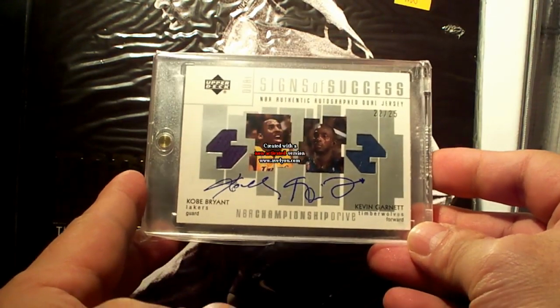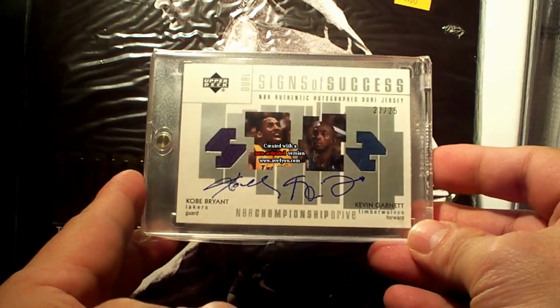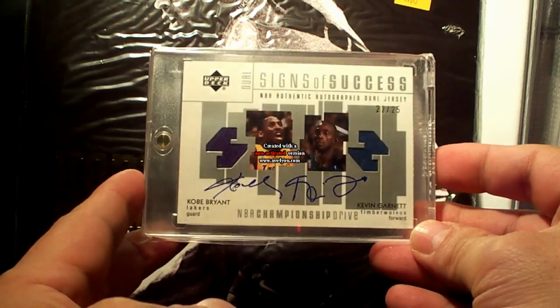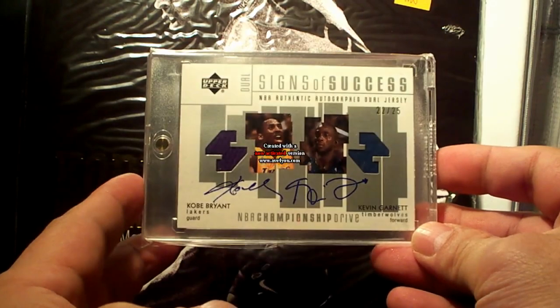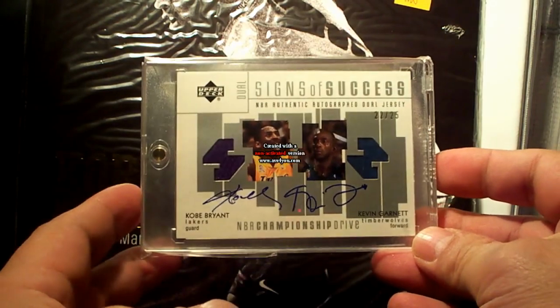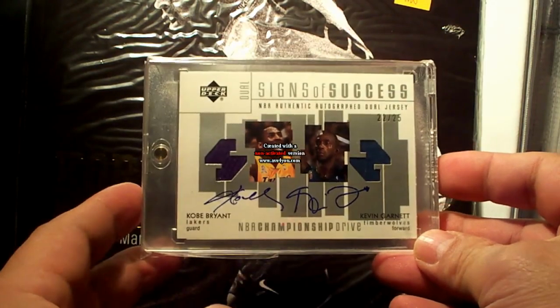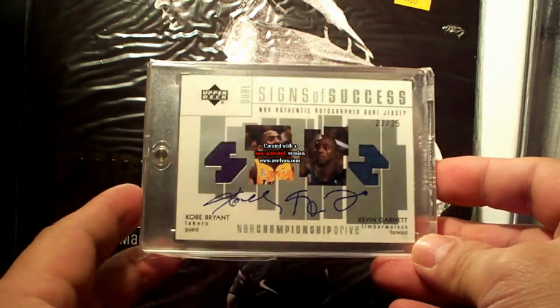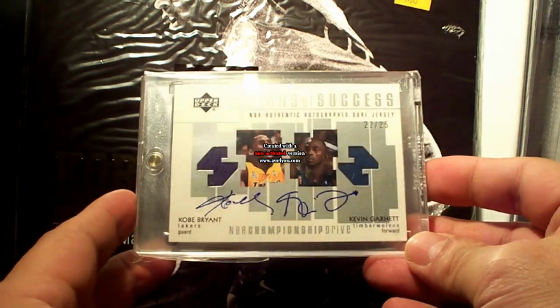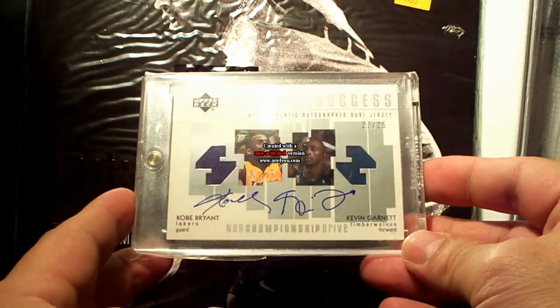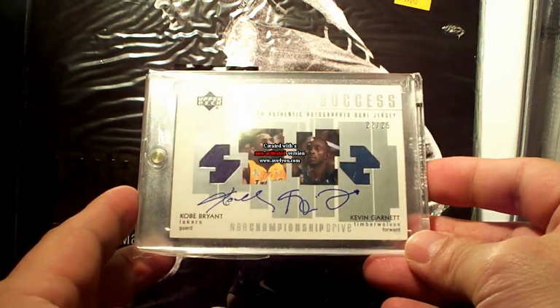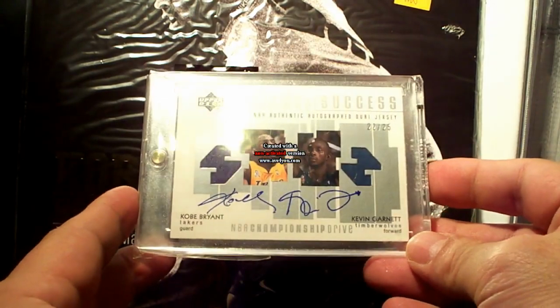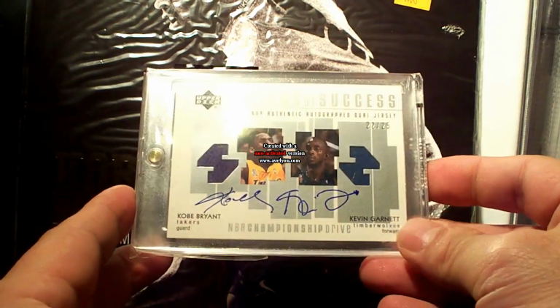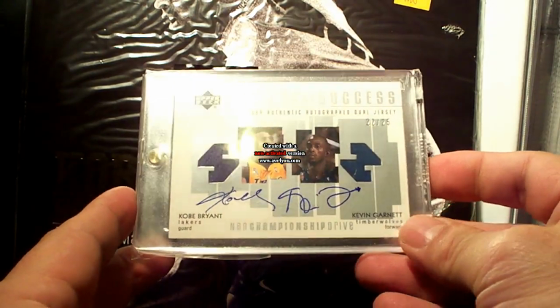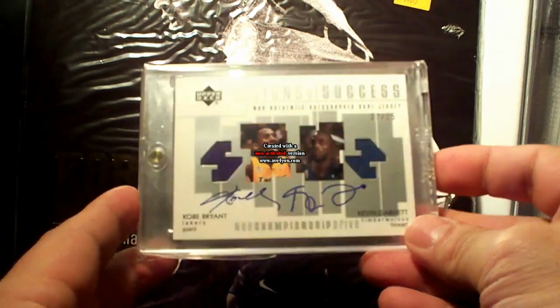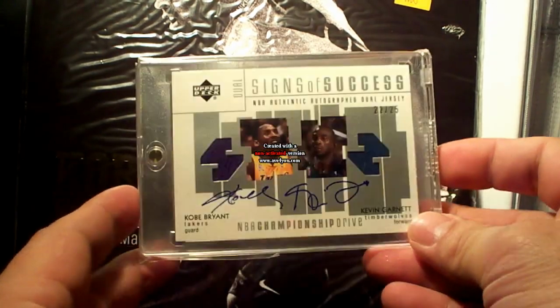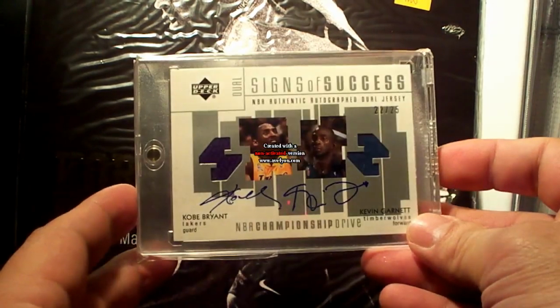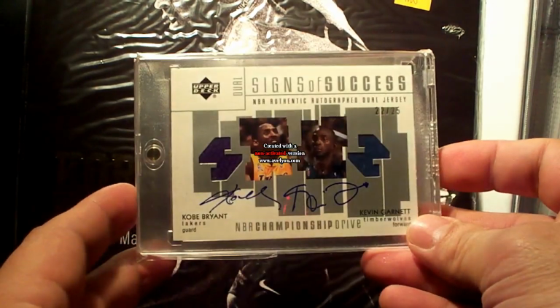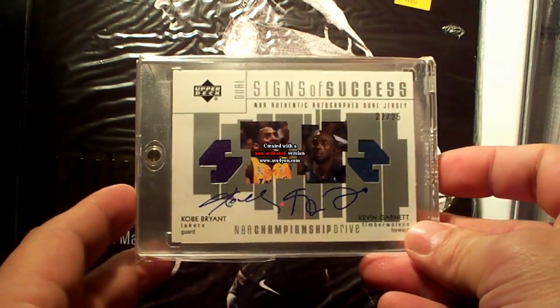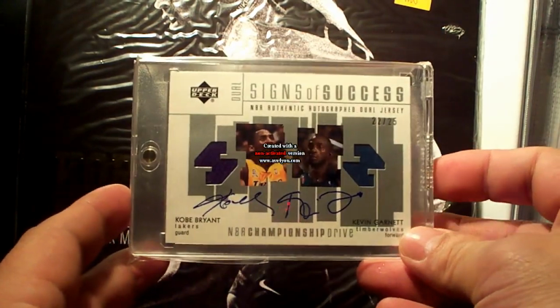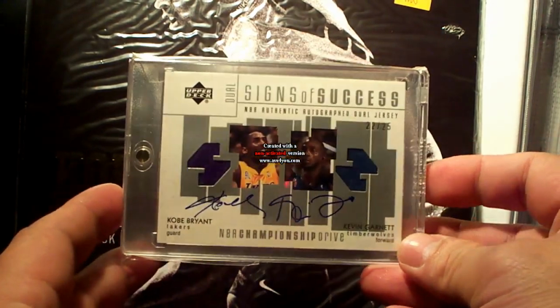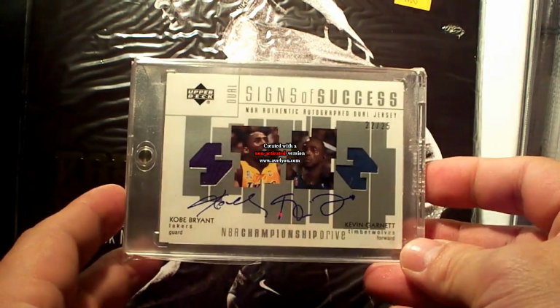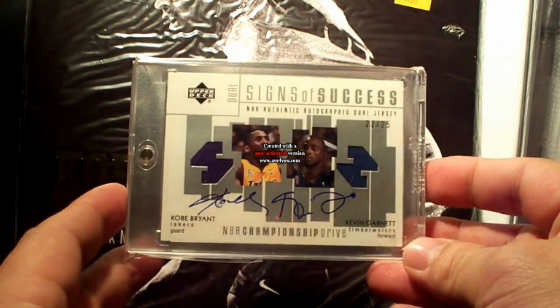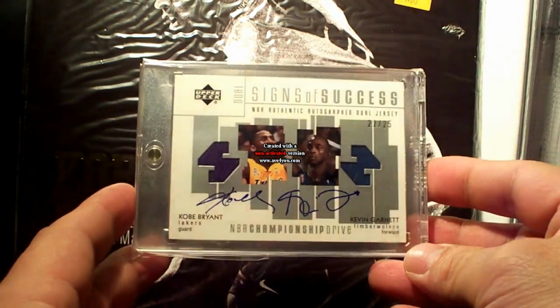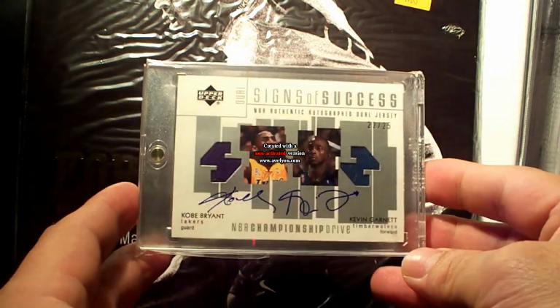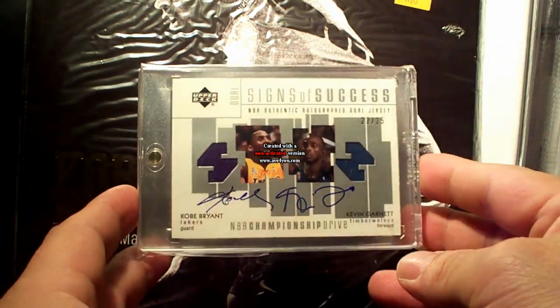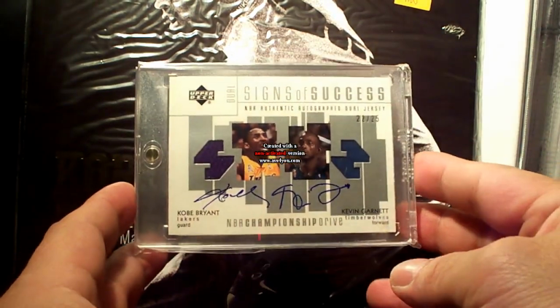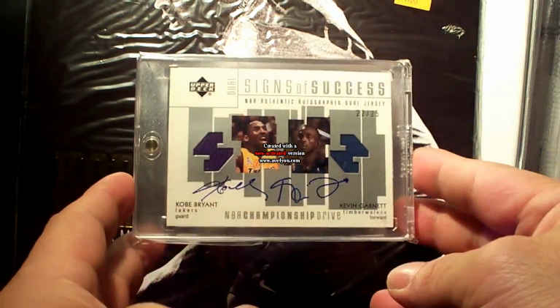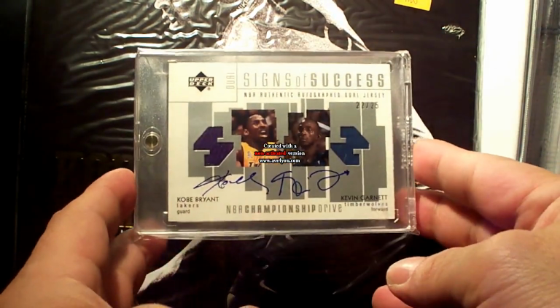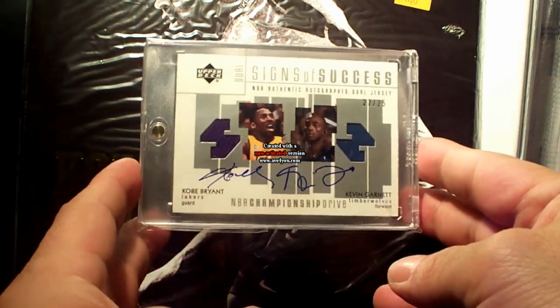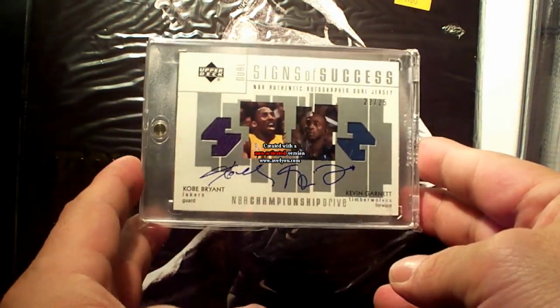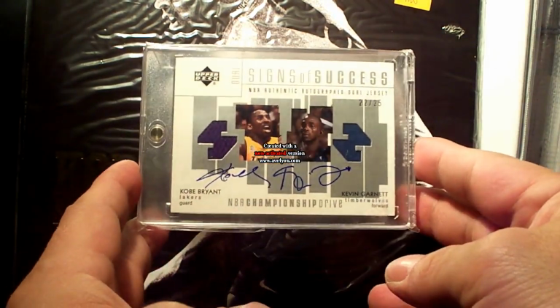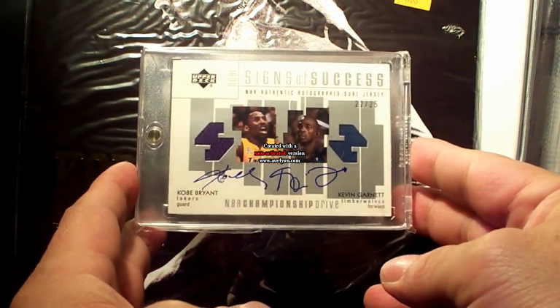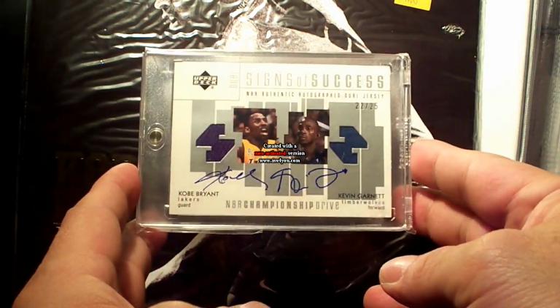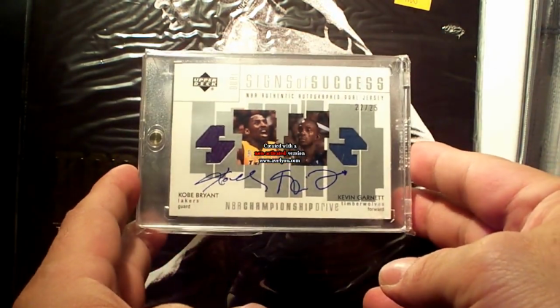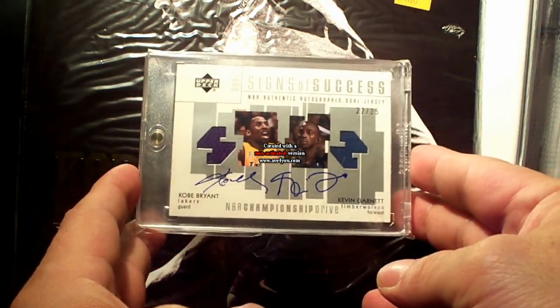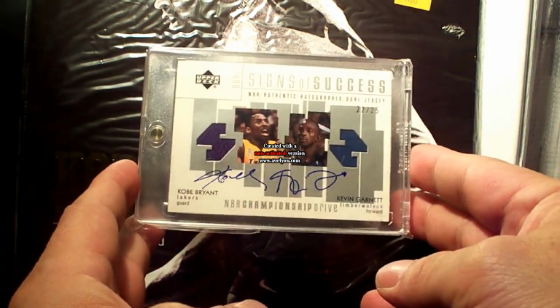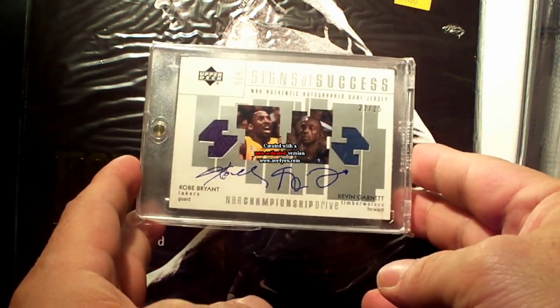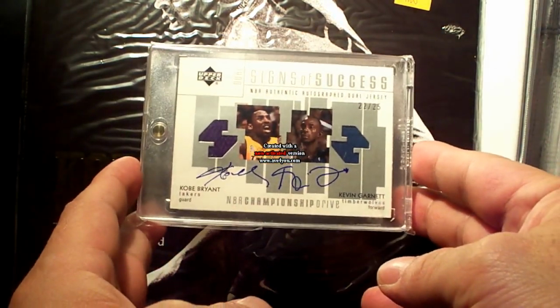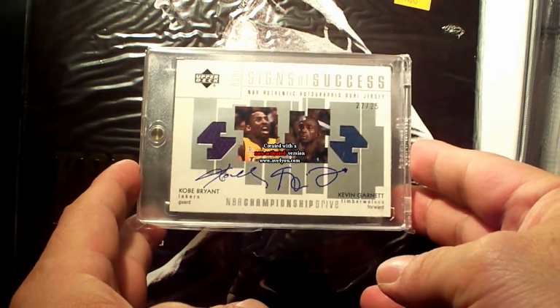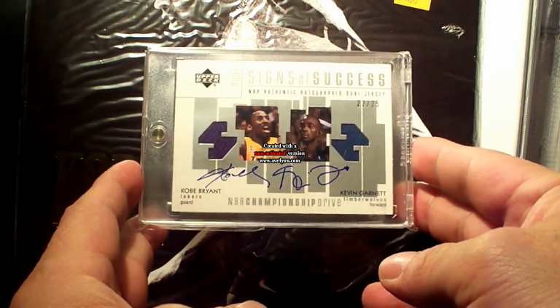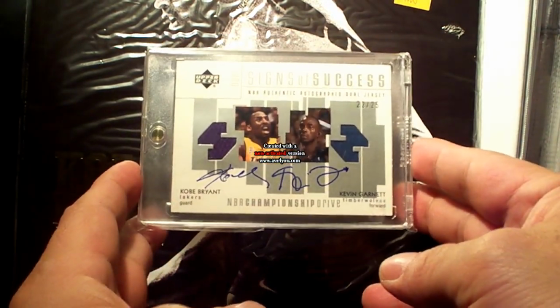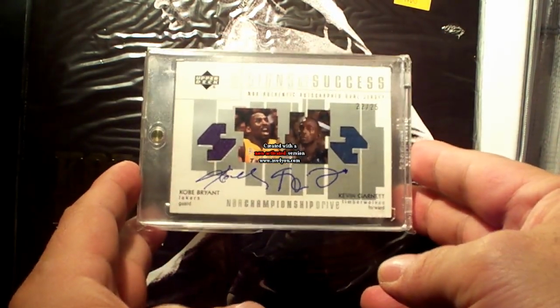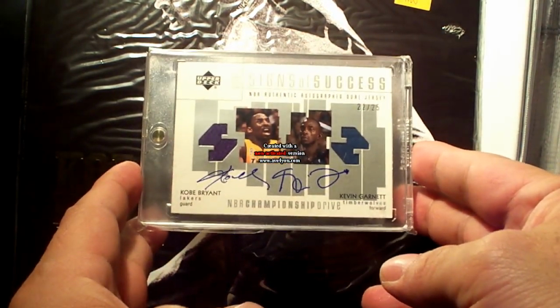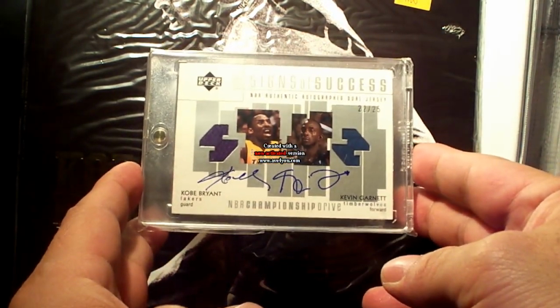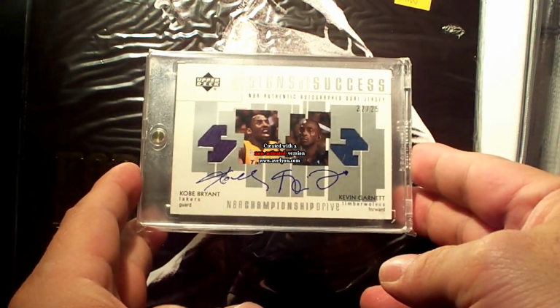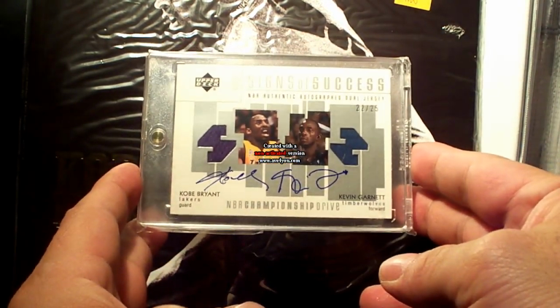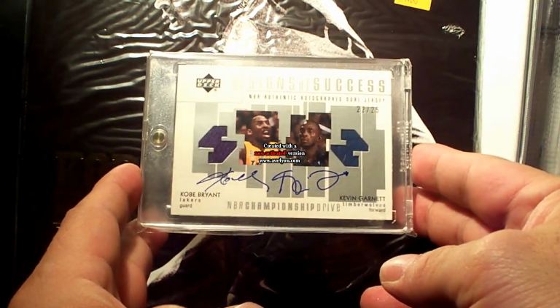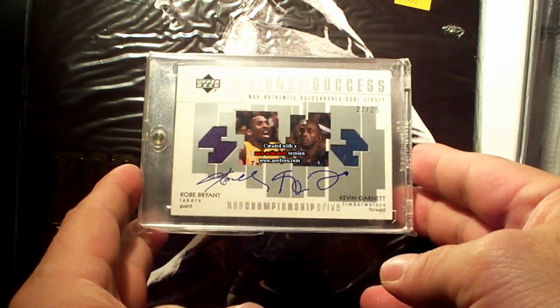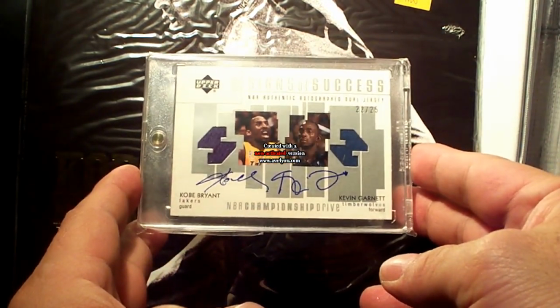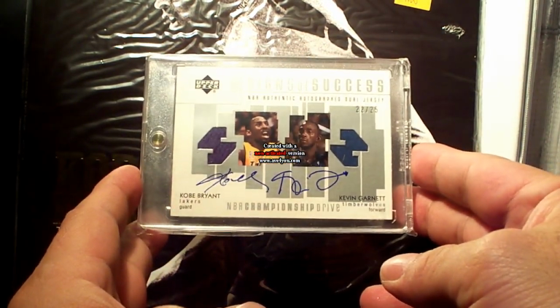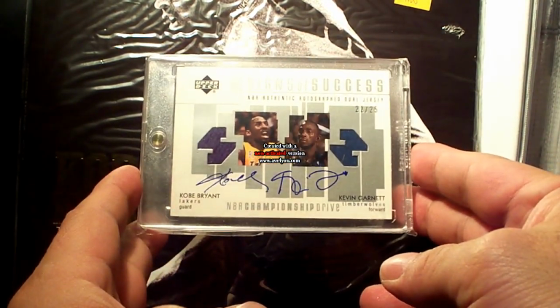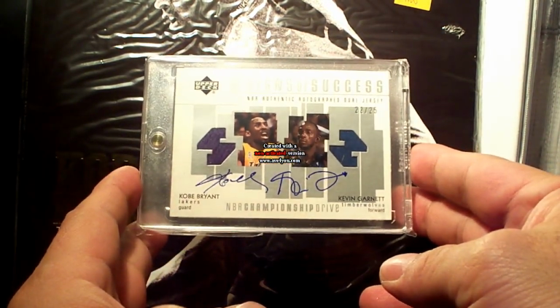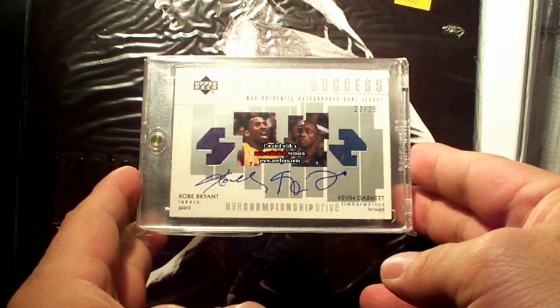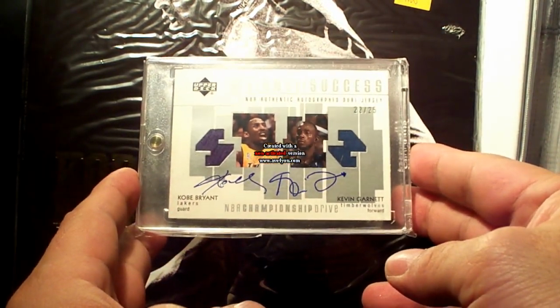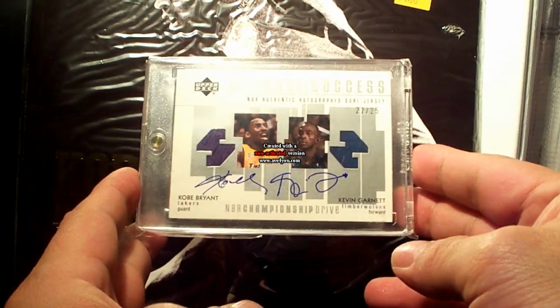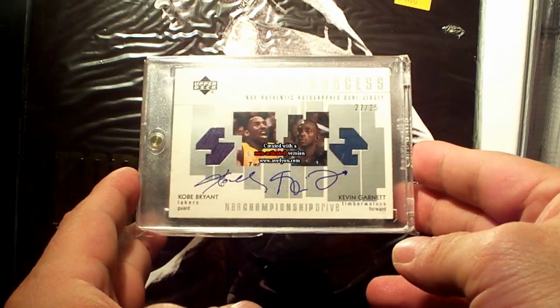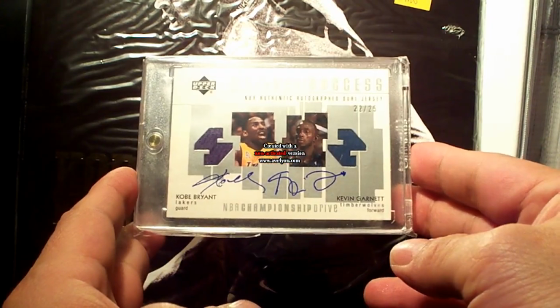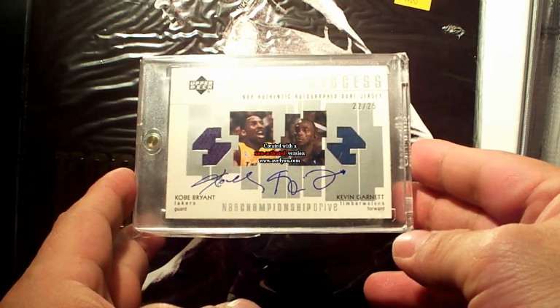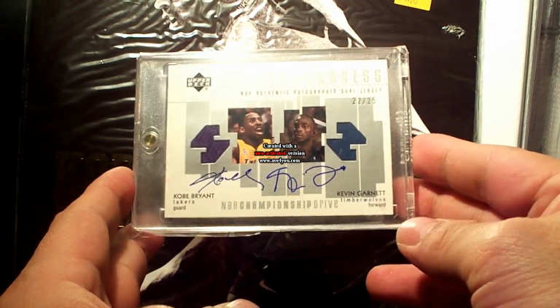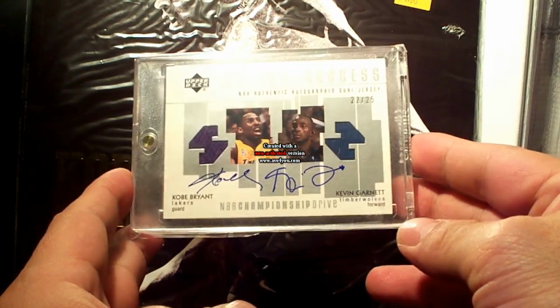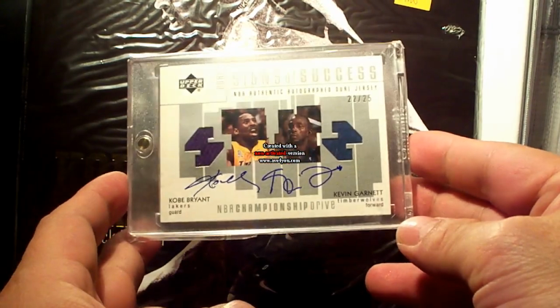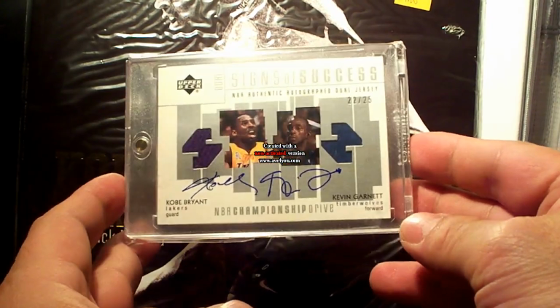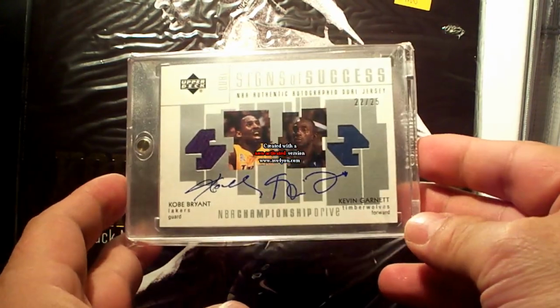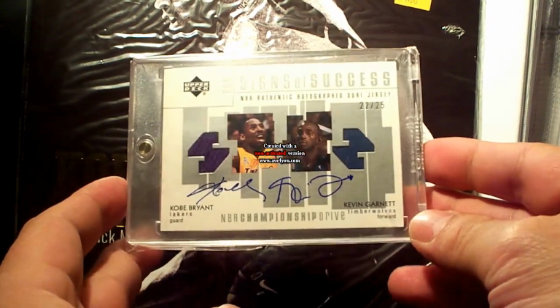It's with Kevin Garnett, numbered 22 or 25.